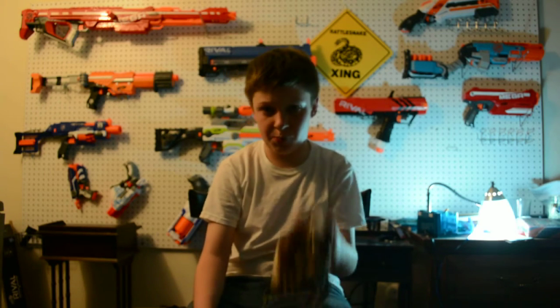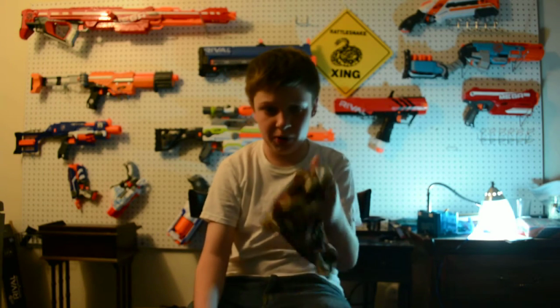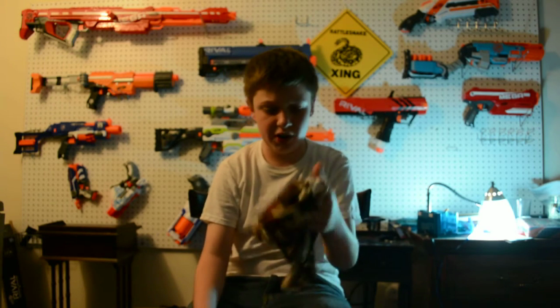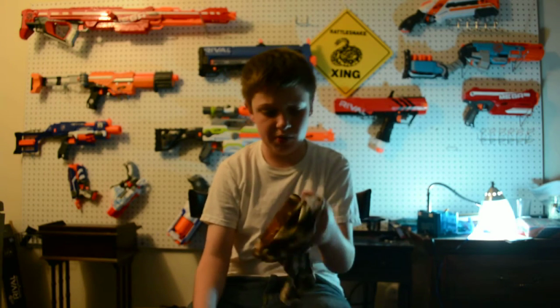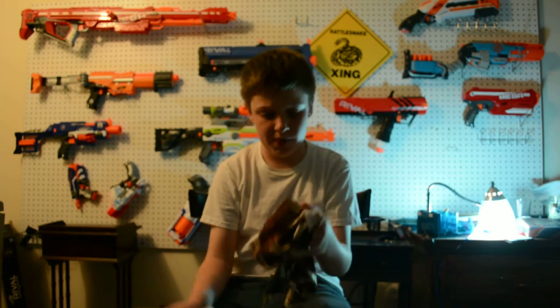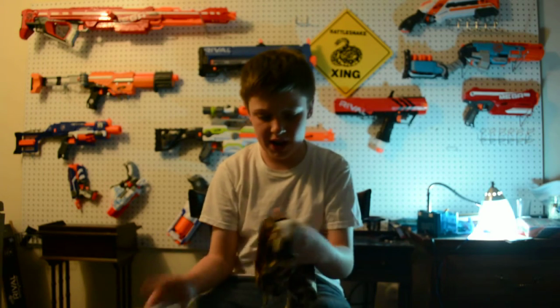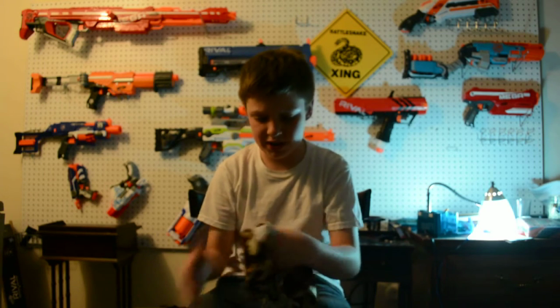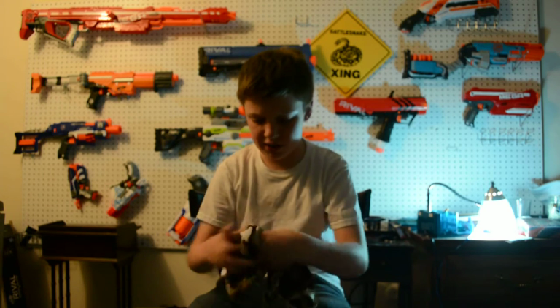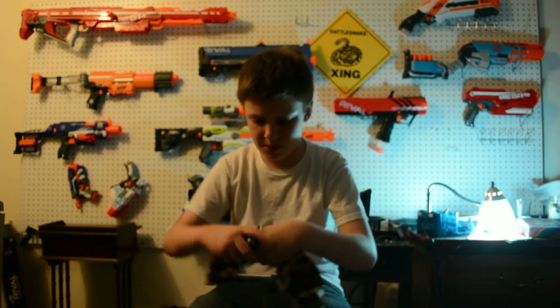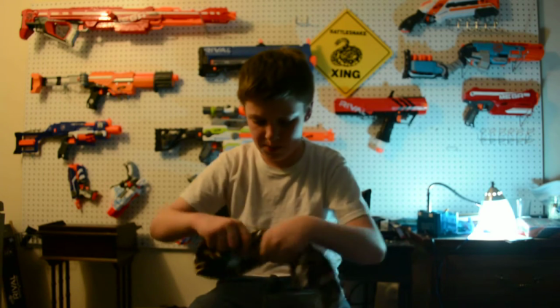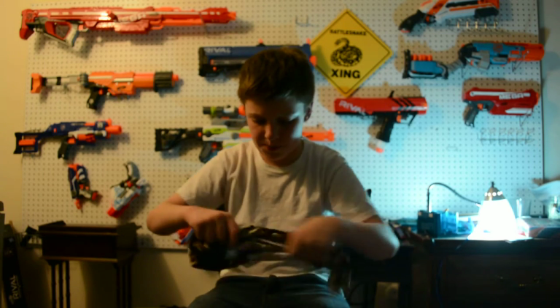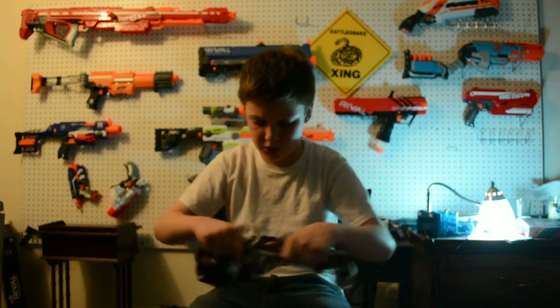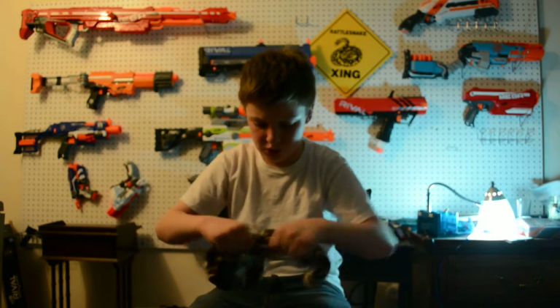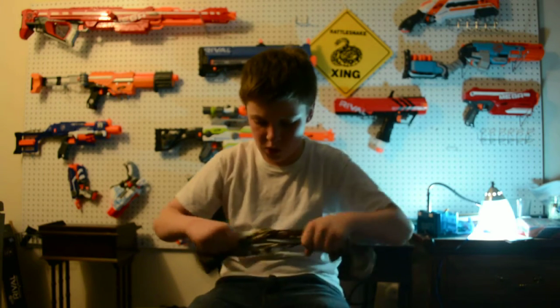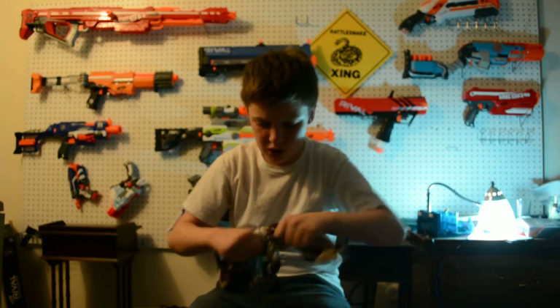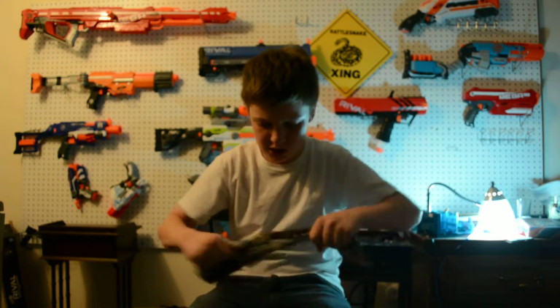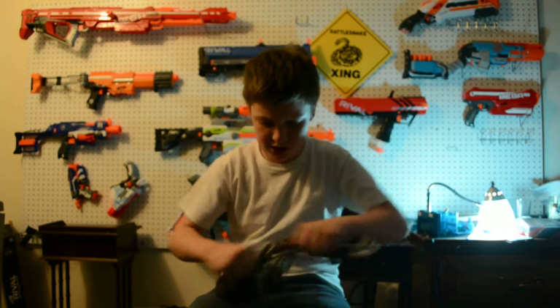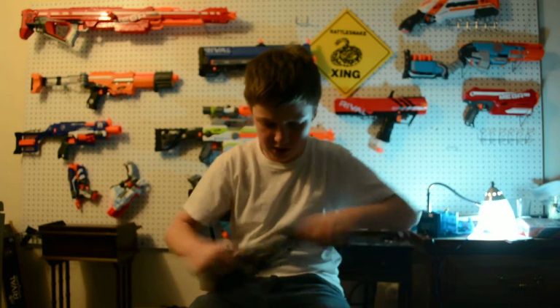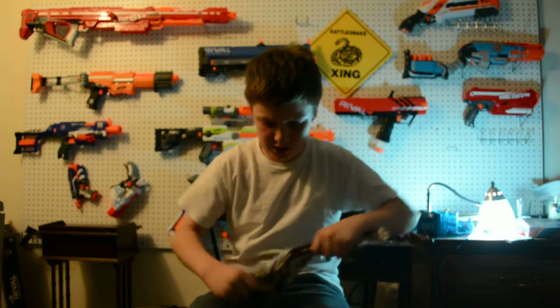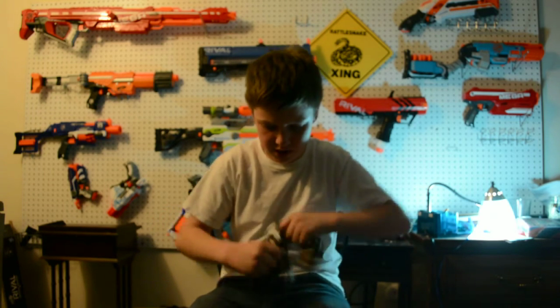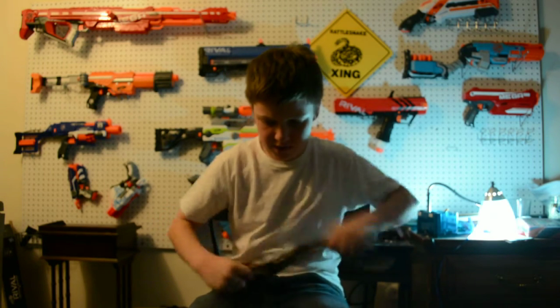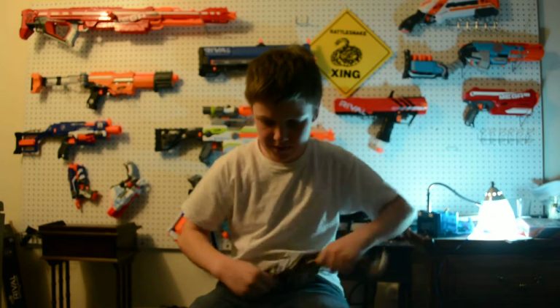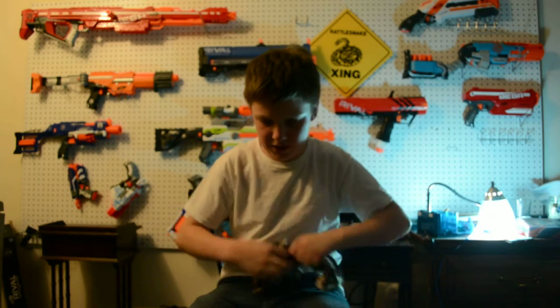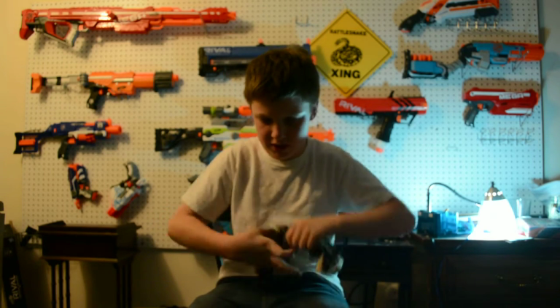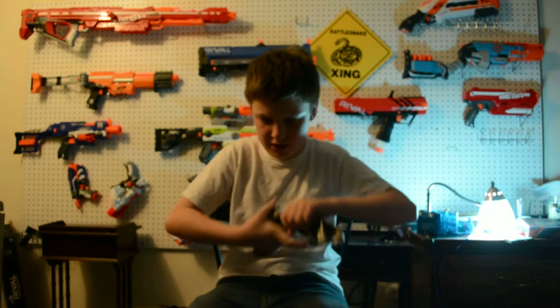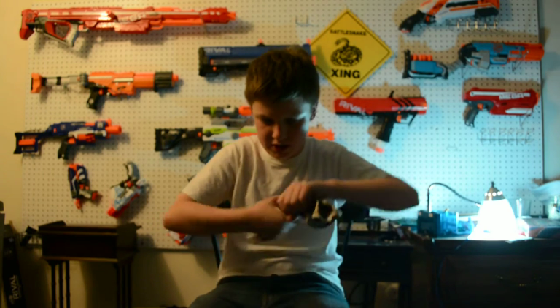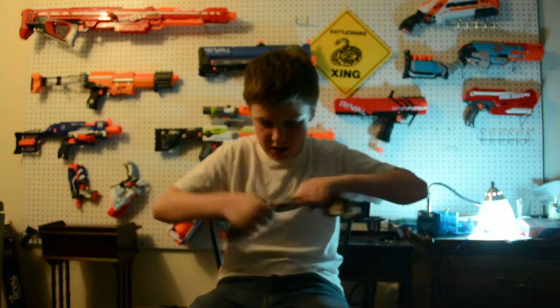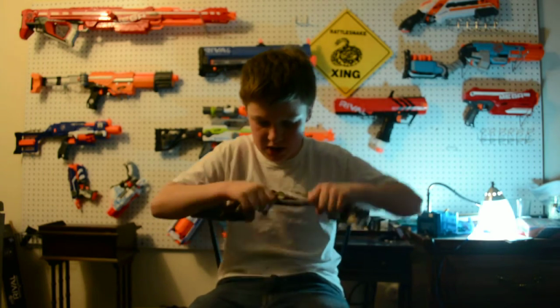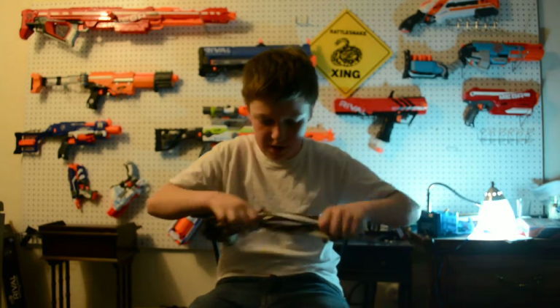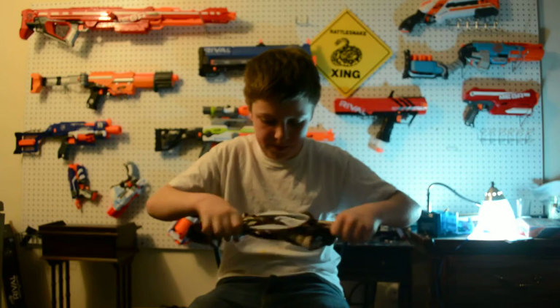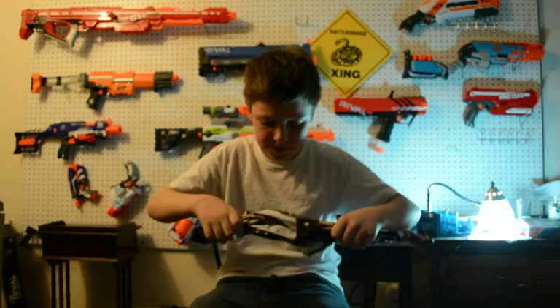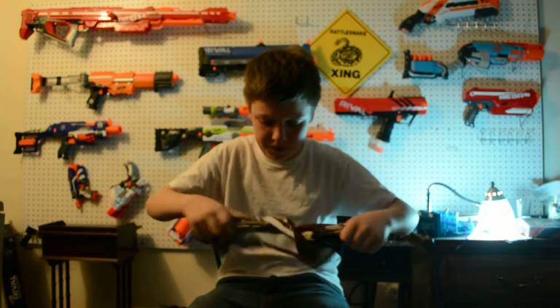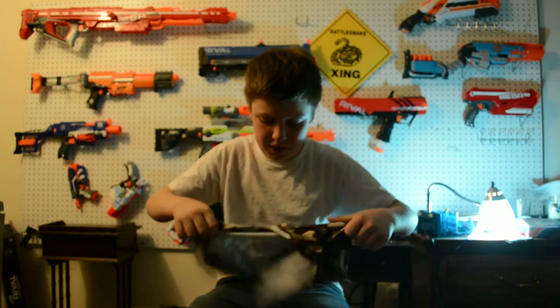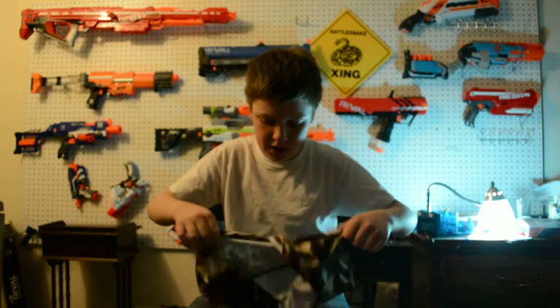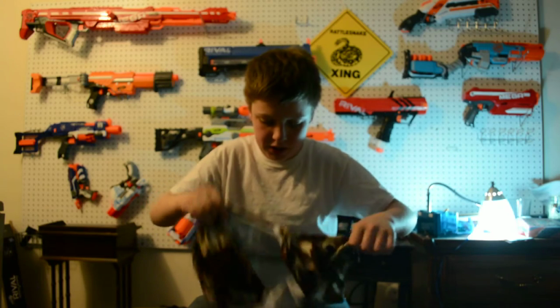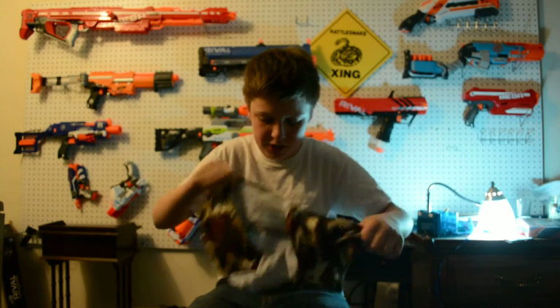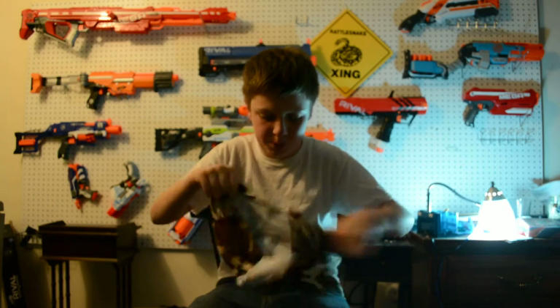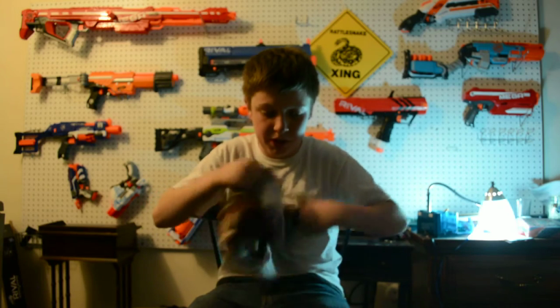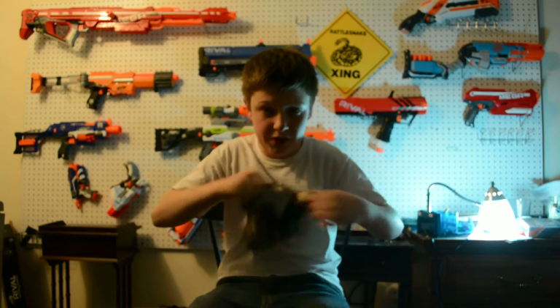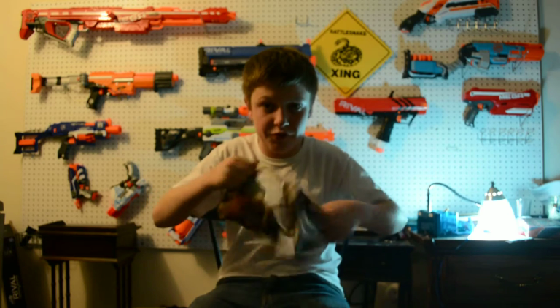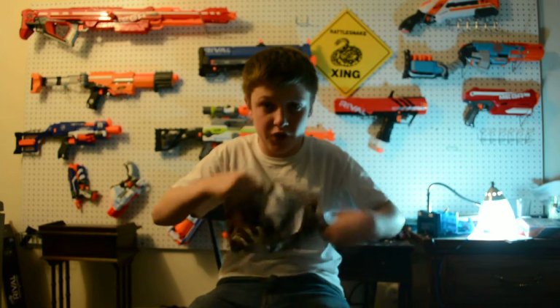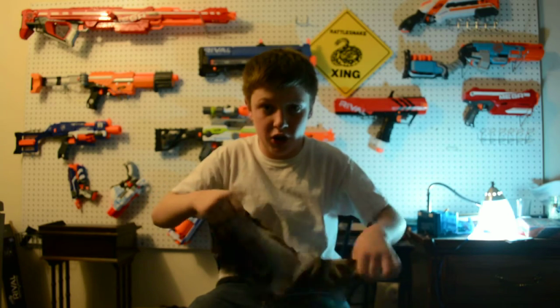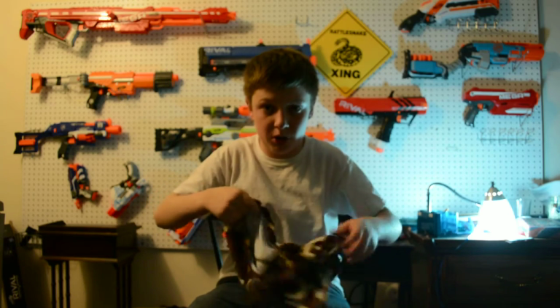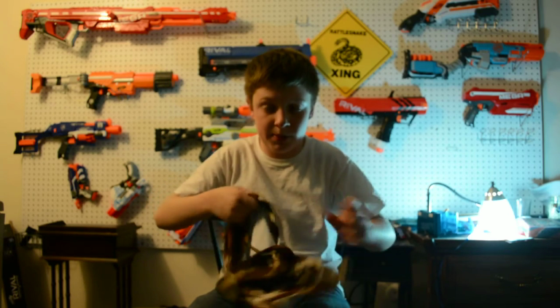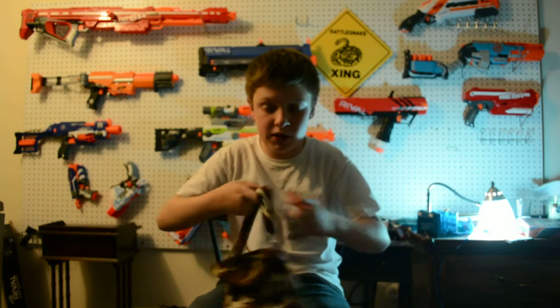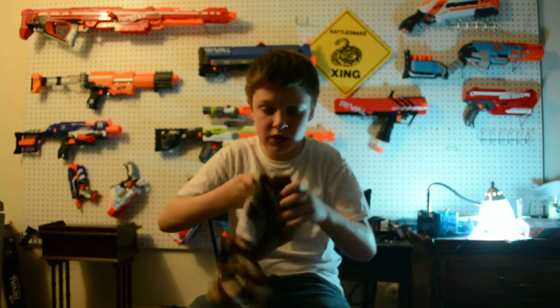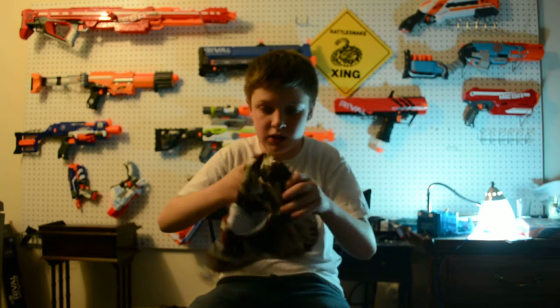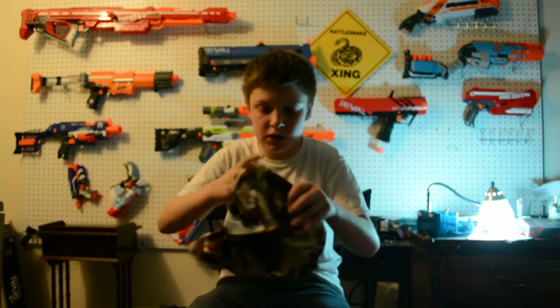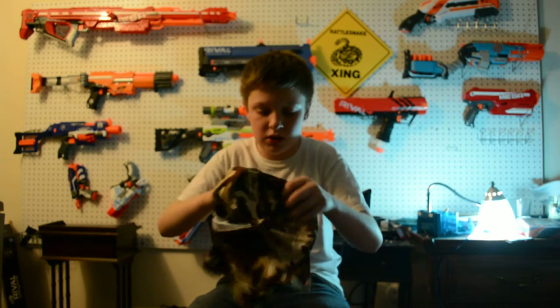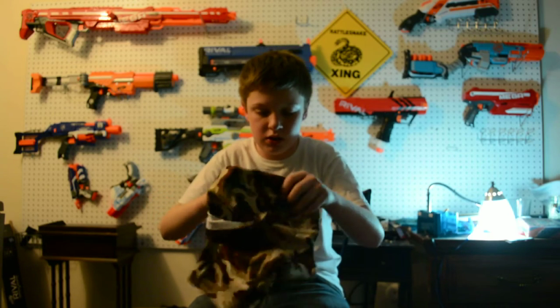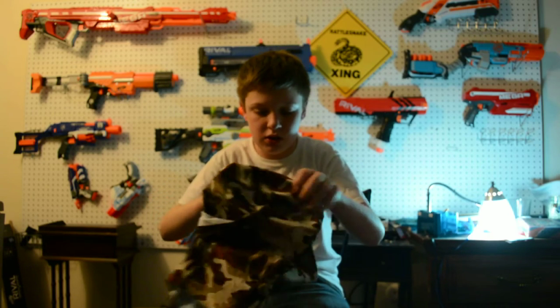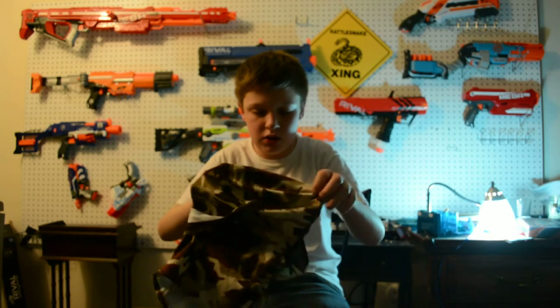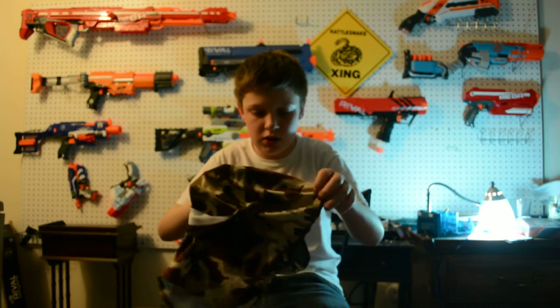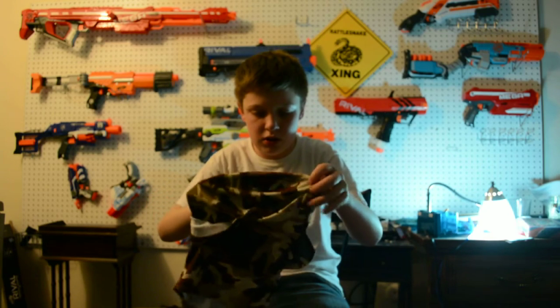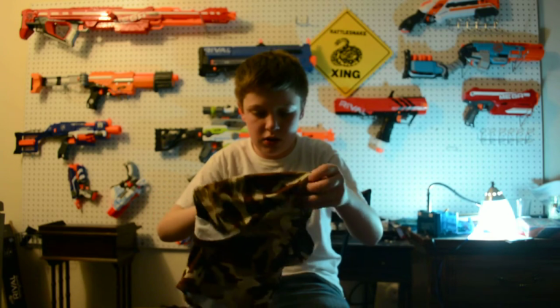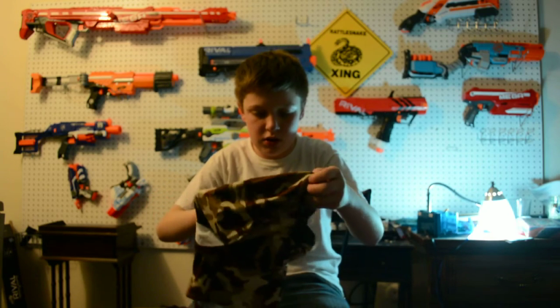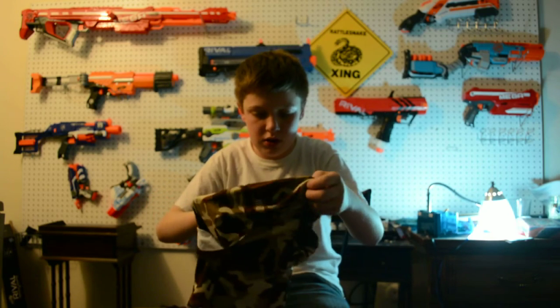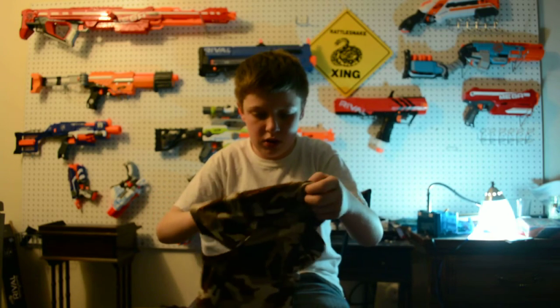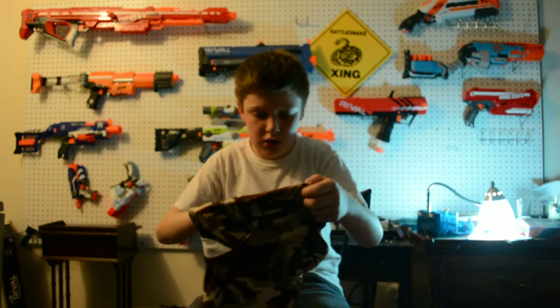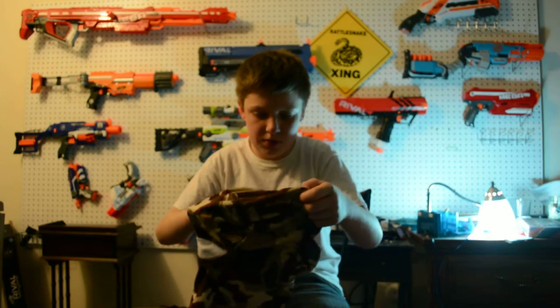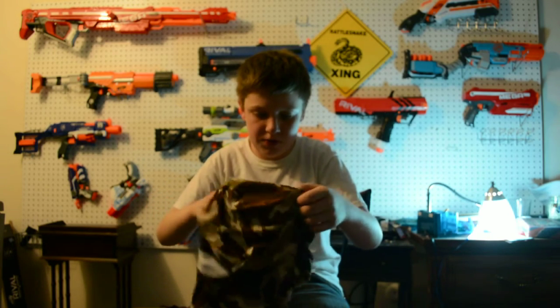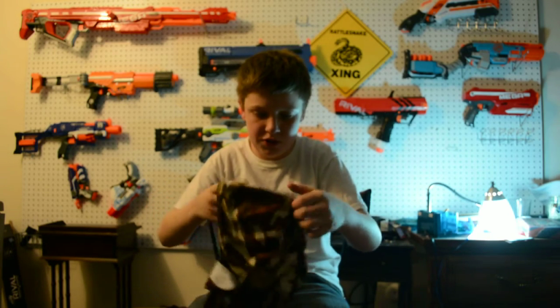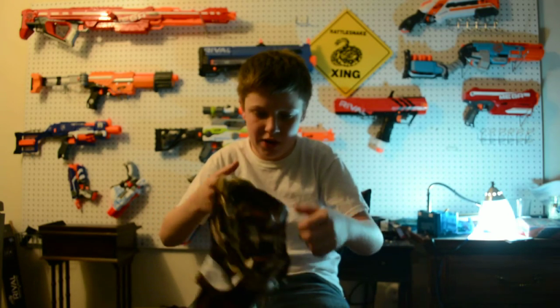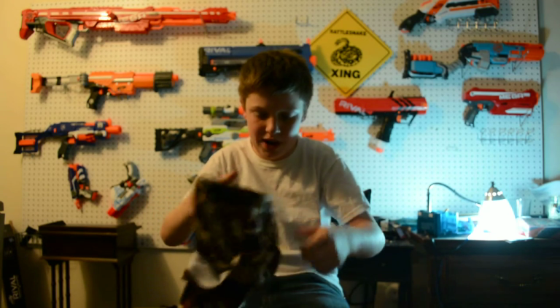Just so you know, this is the package you should expect. There will be a bag inside that has the mask. It's a pretty good mask — the build quality's good. It's pretty firm.